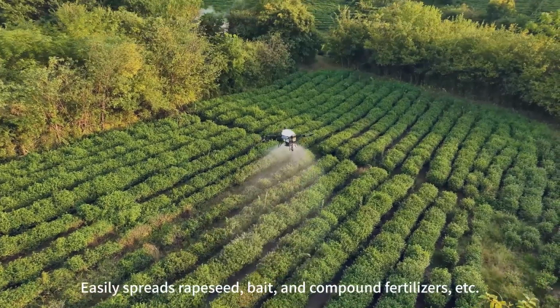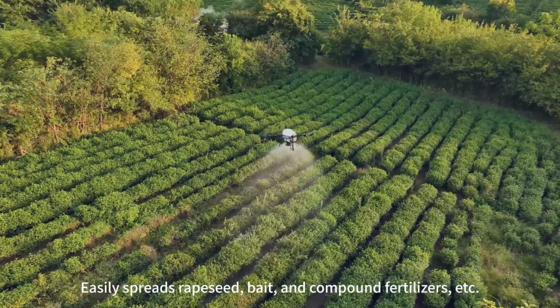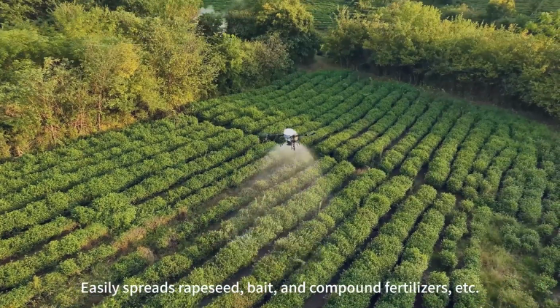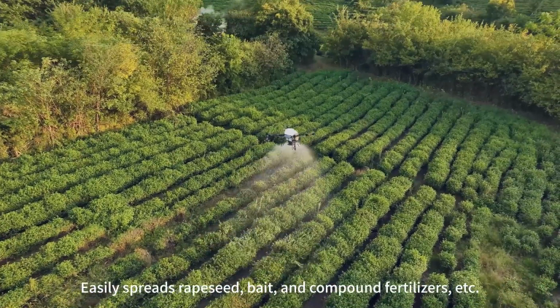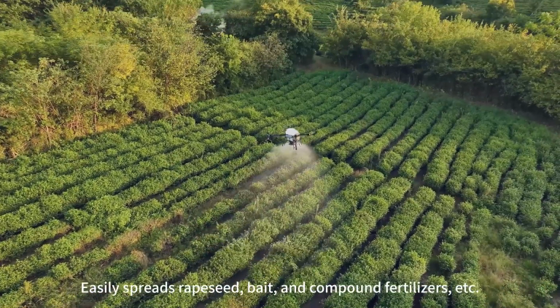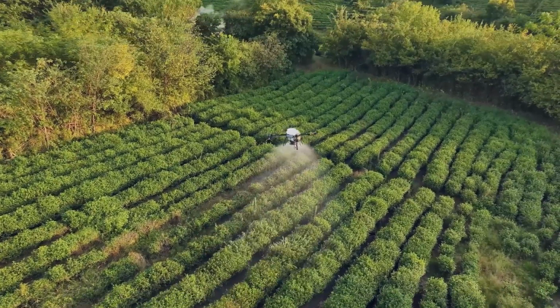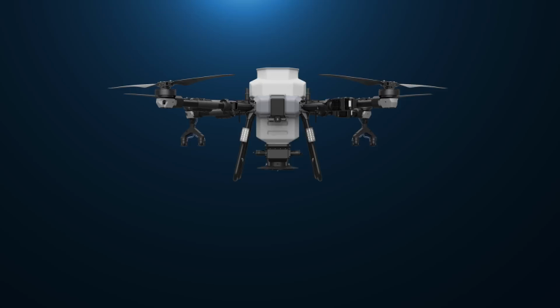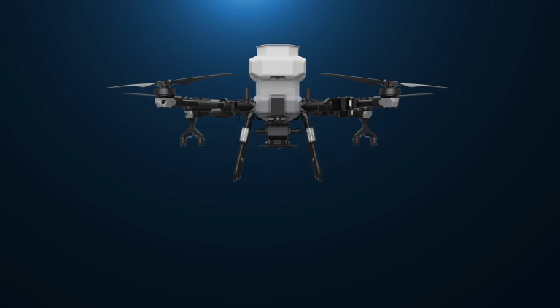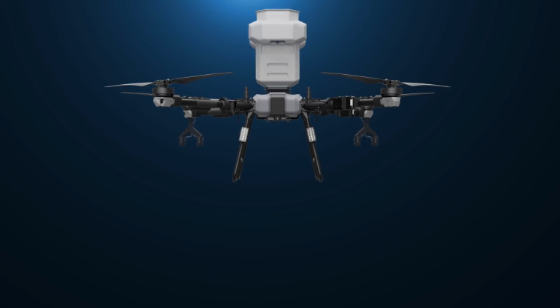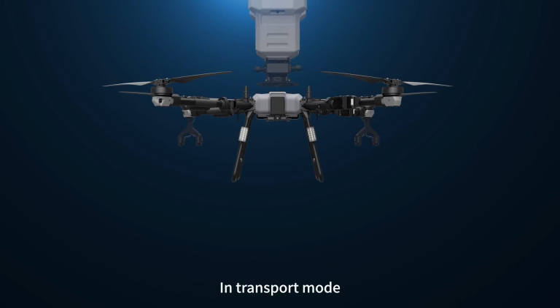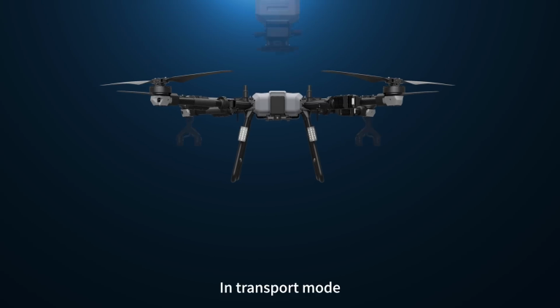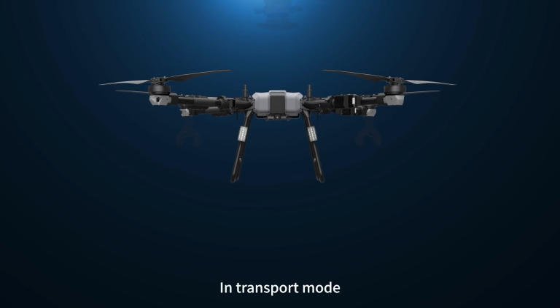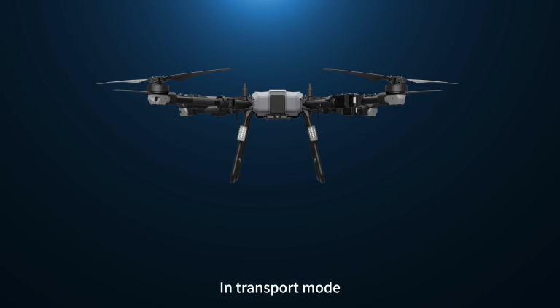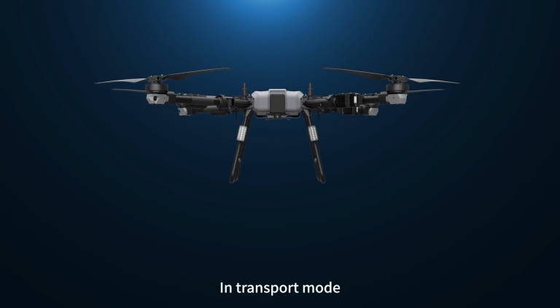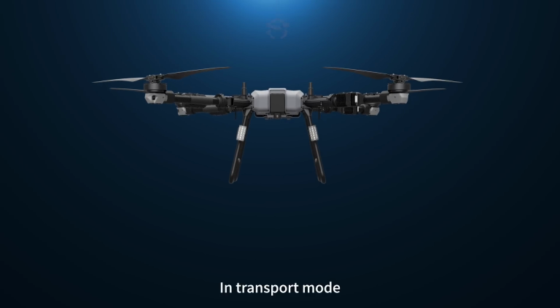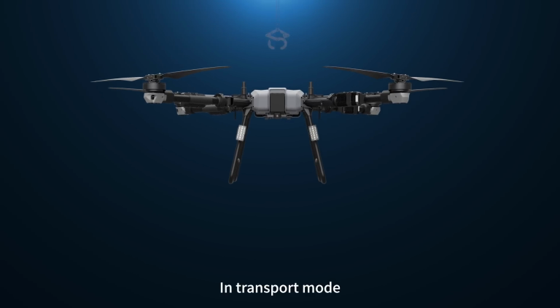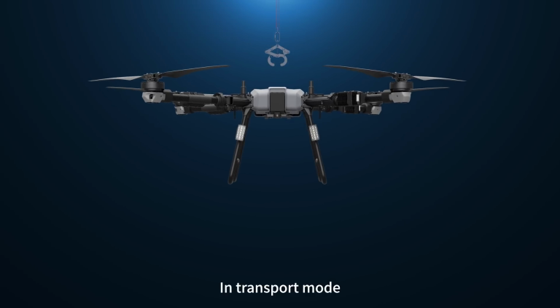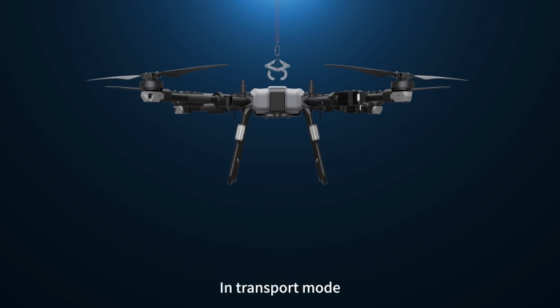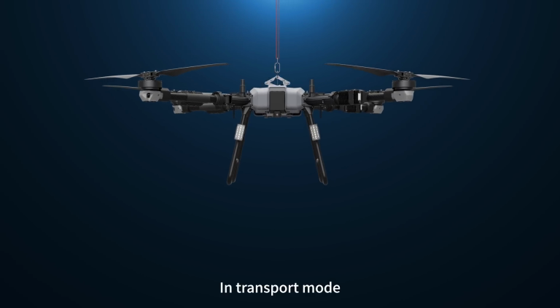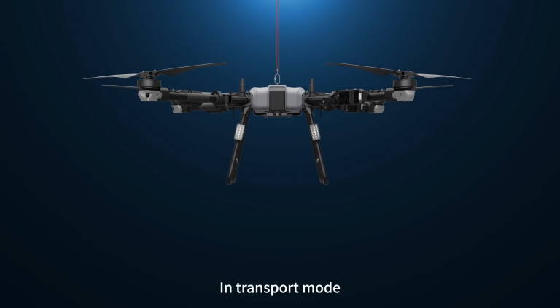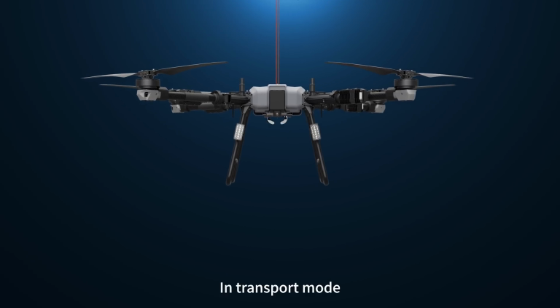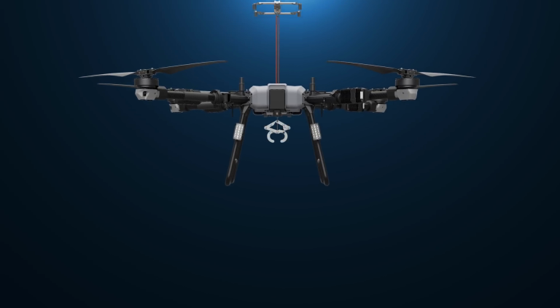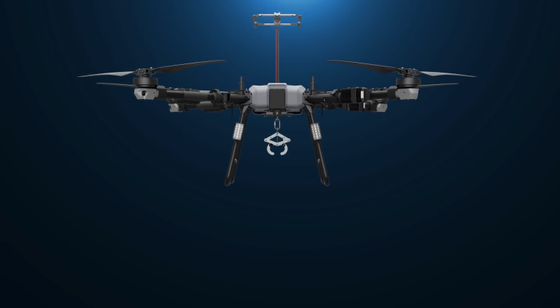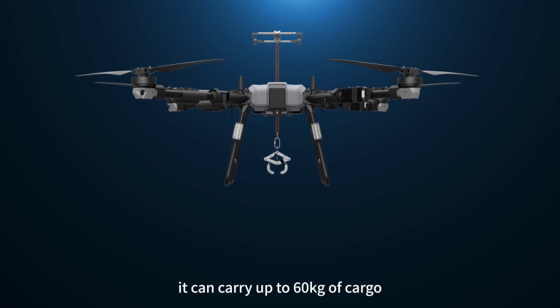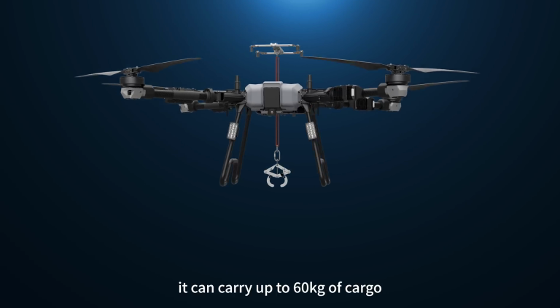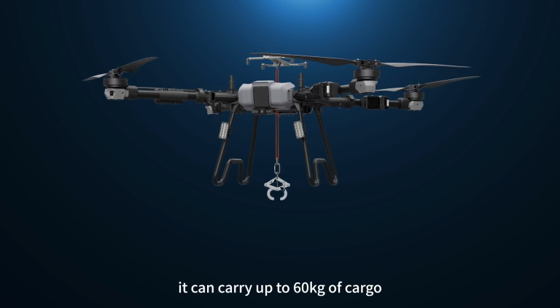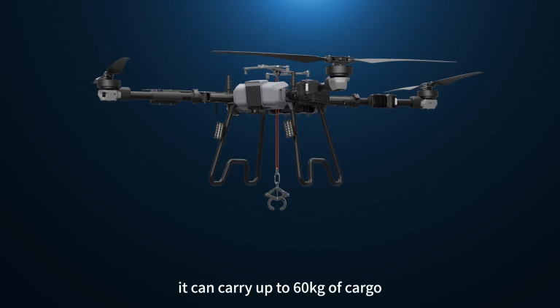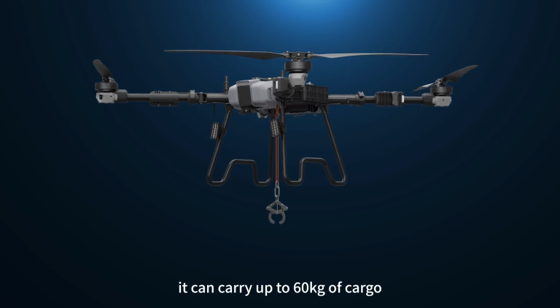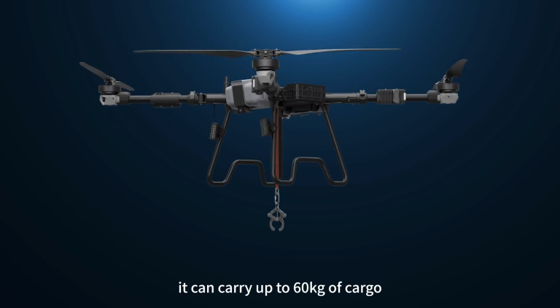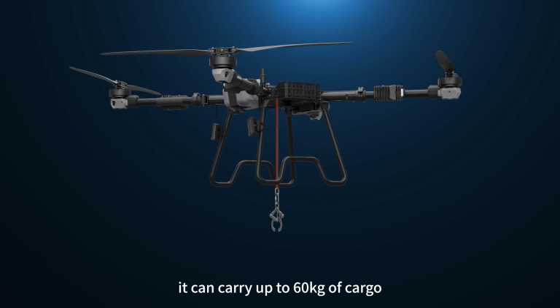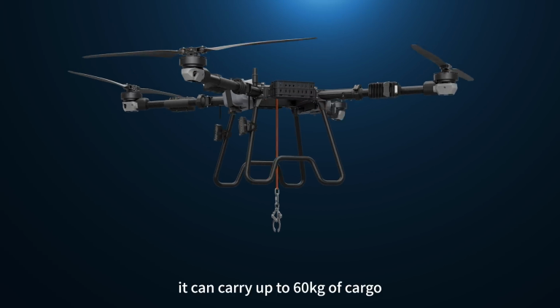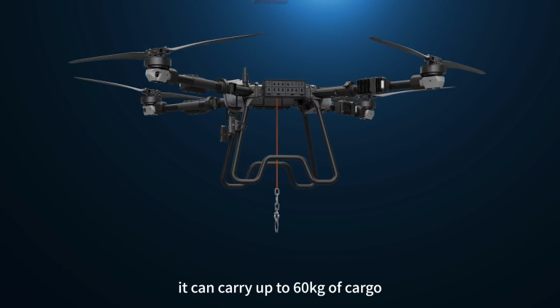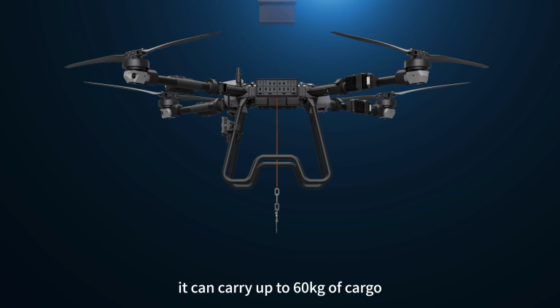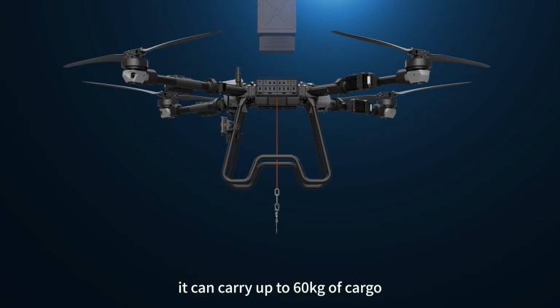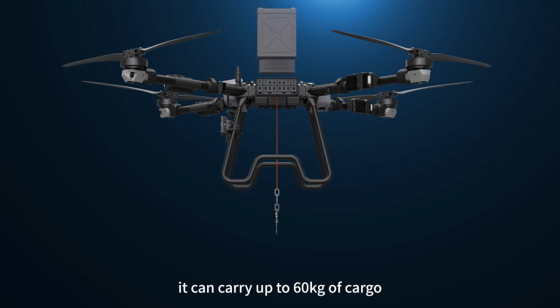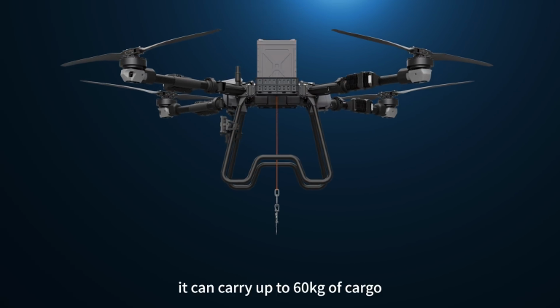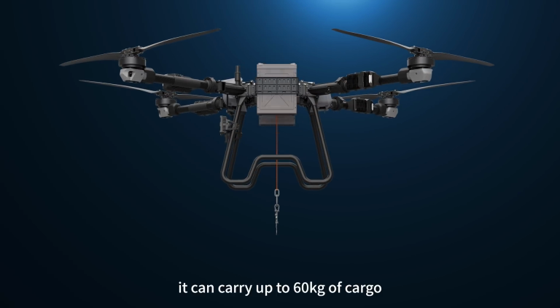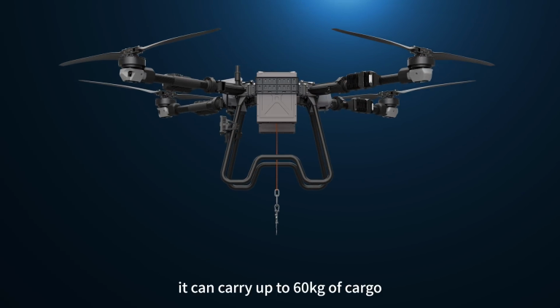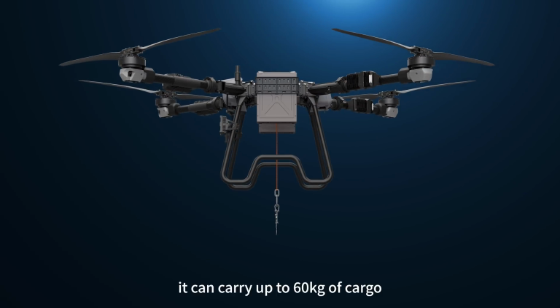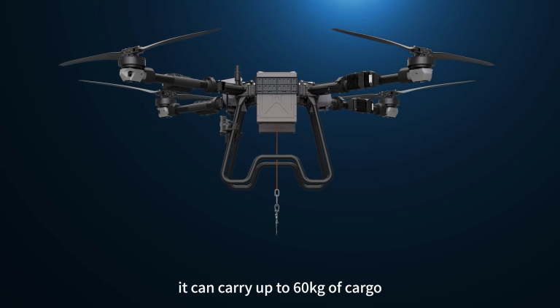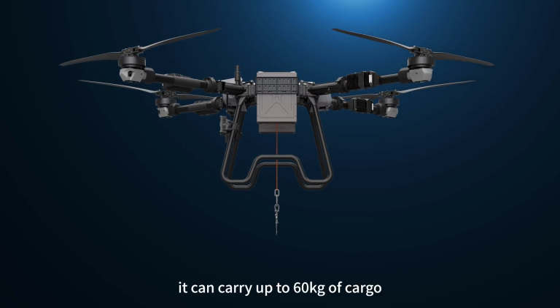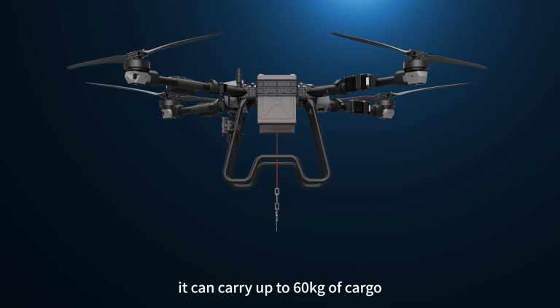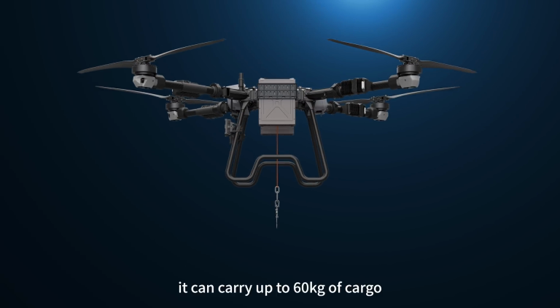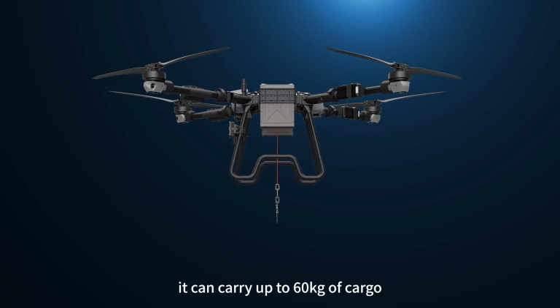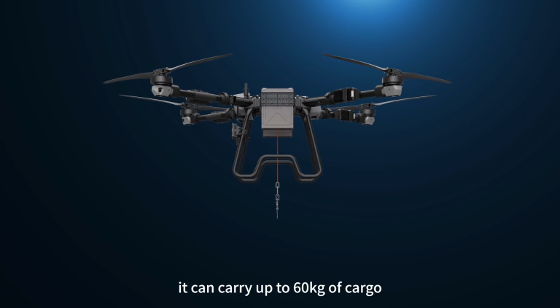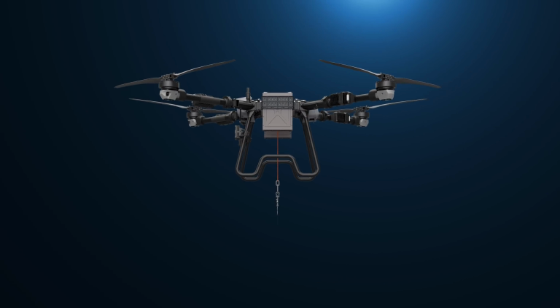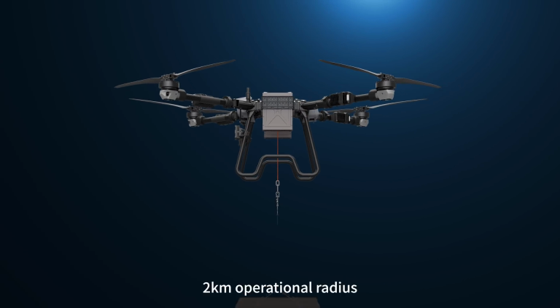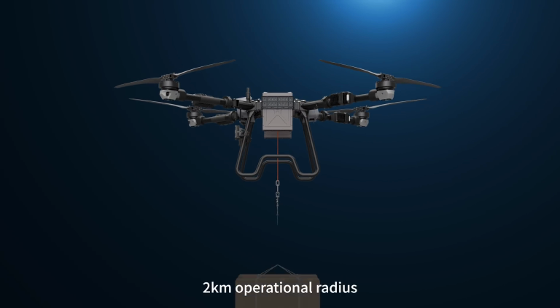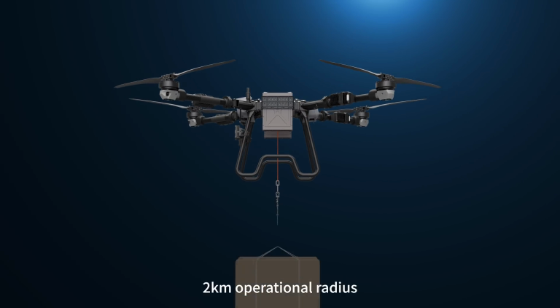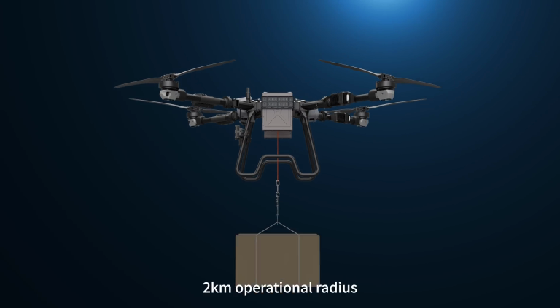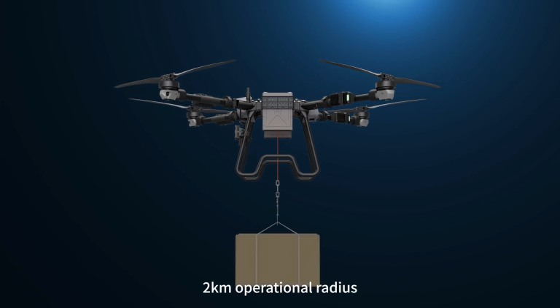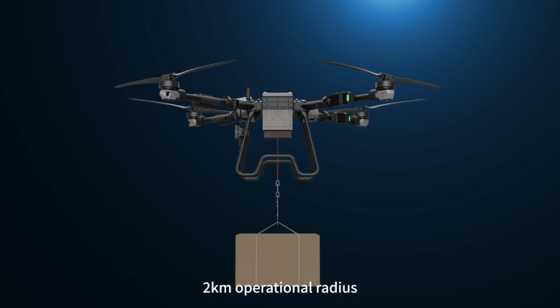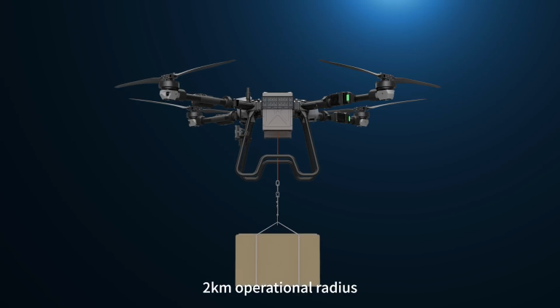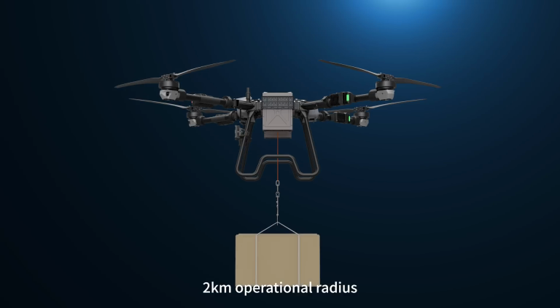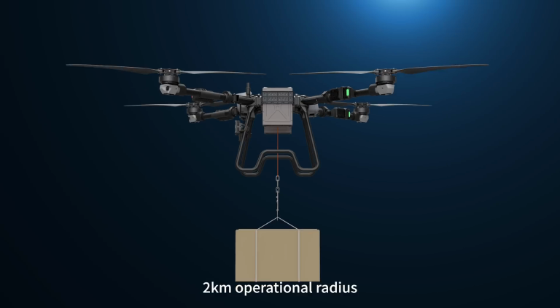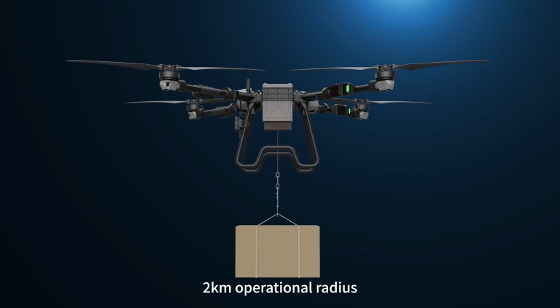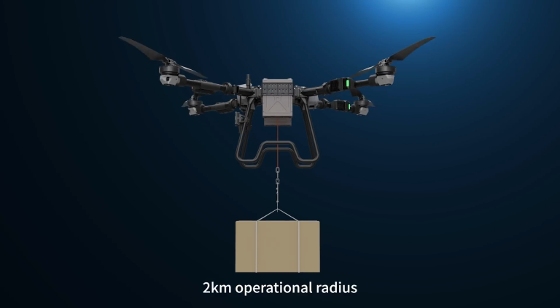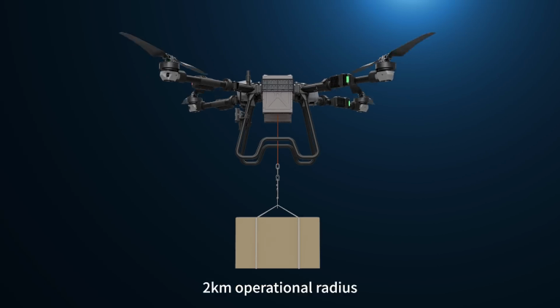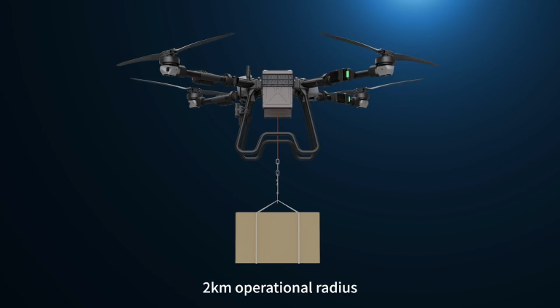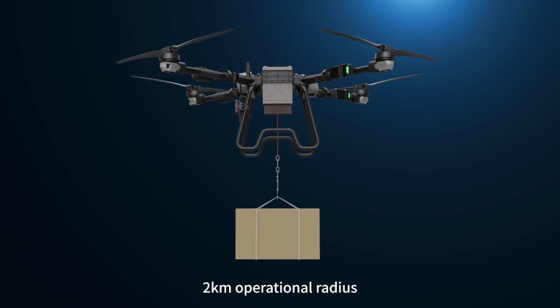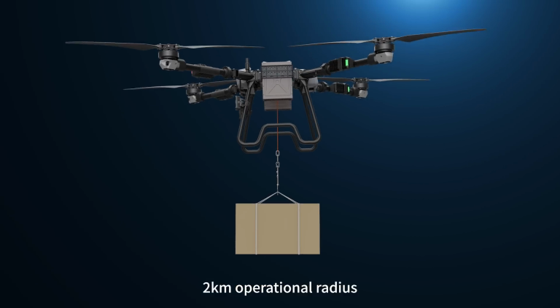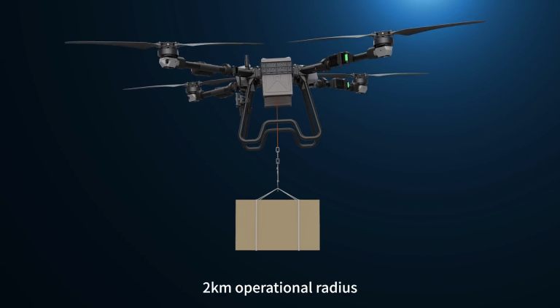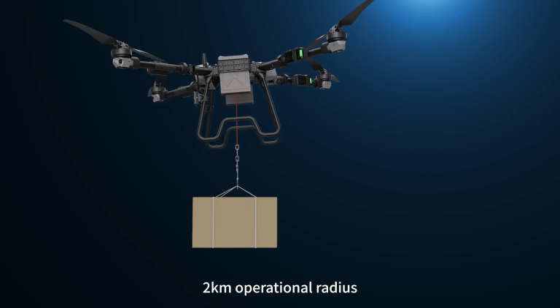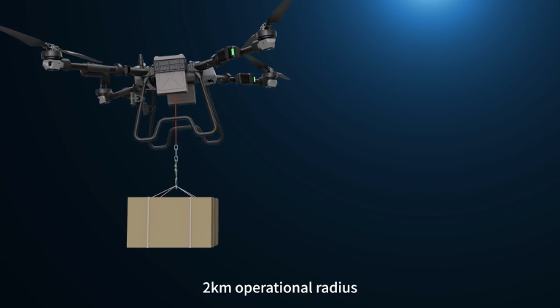In transport mode, it can carry up to 60 kilograms of cargo with a 2 kilometer operational radius.